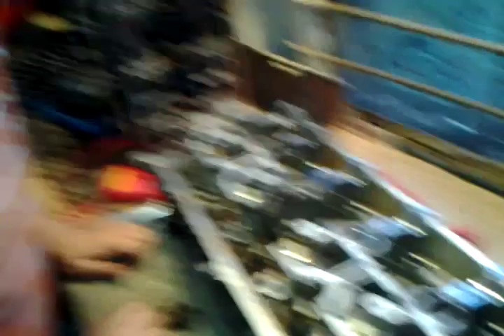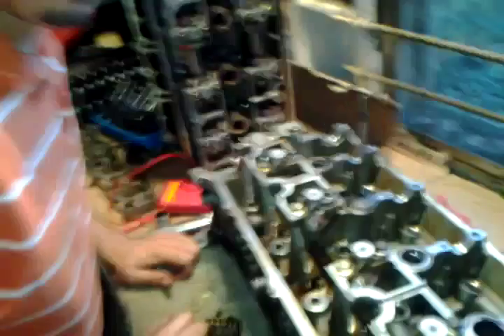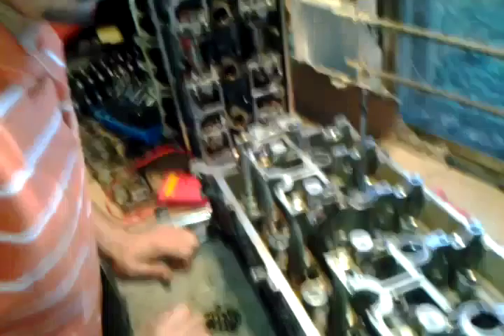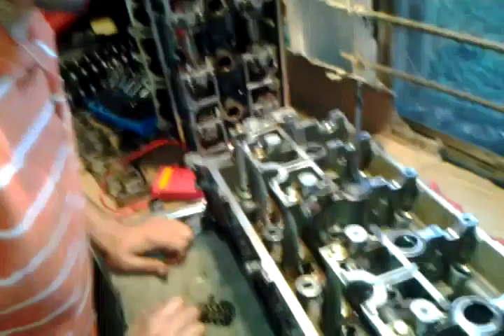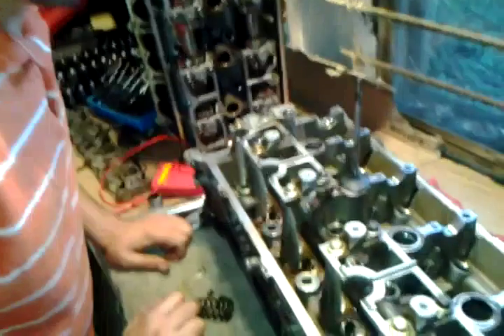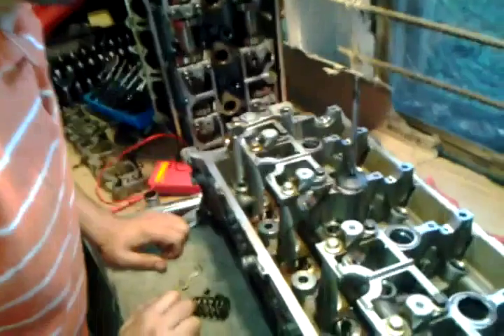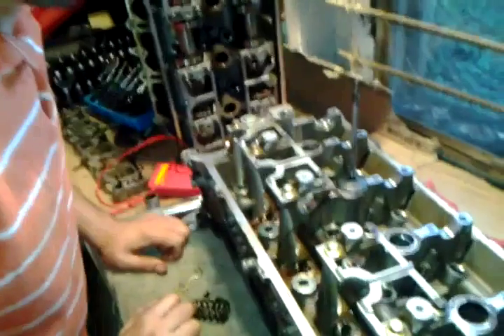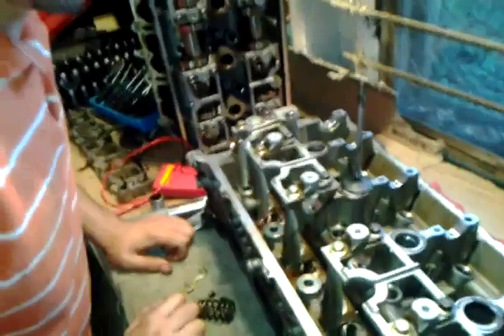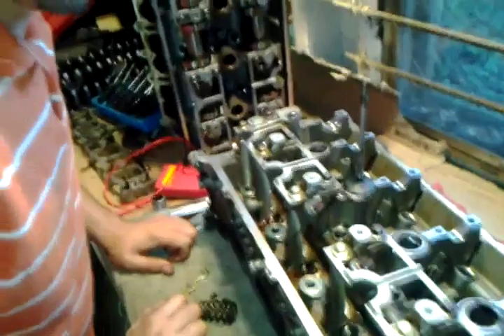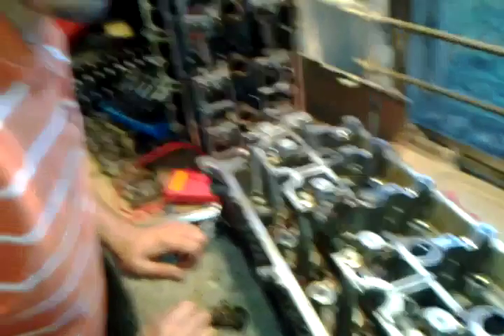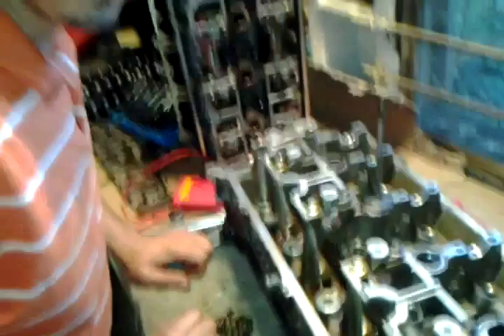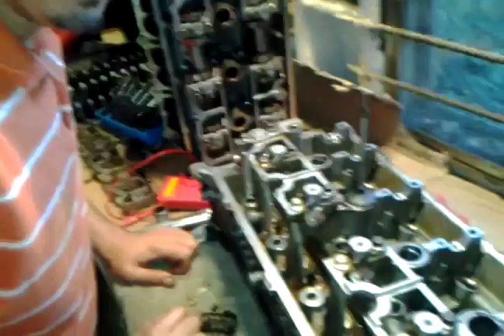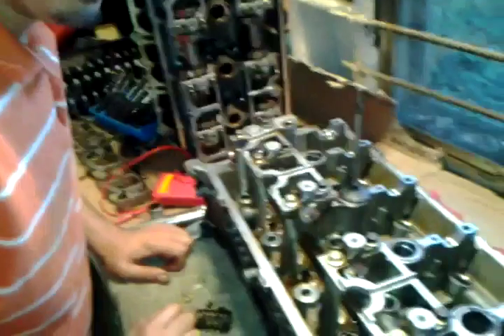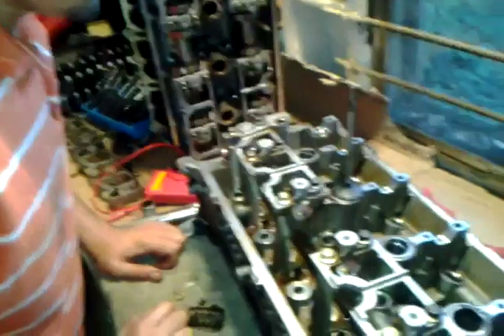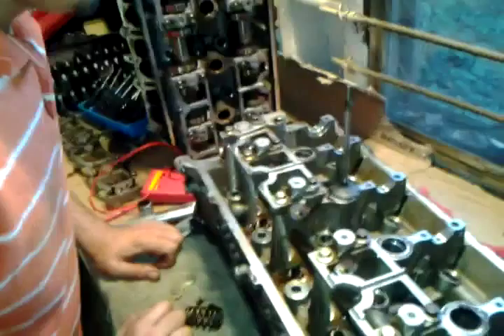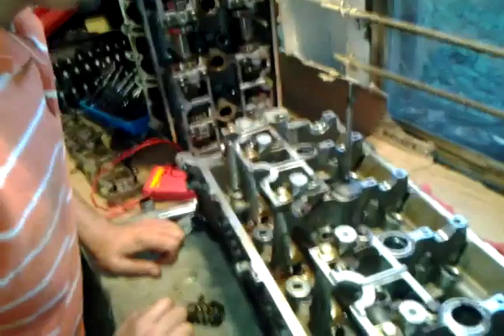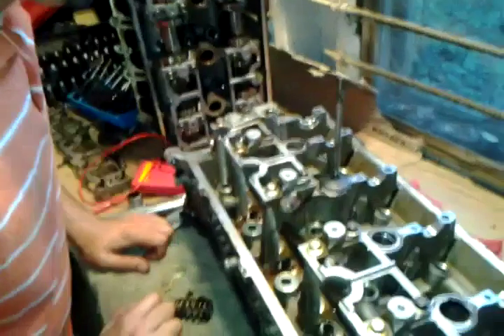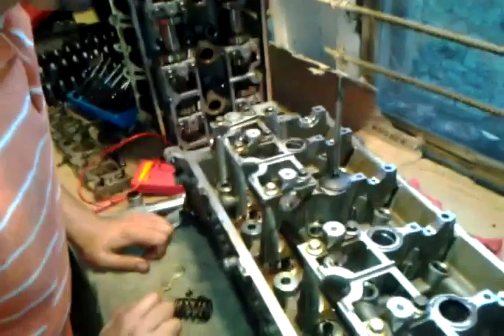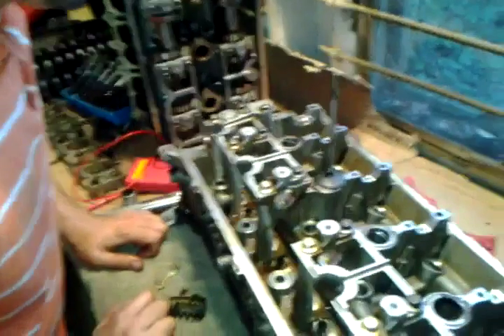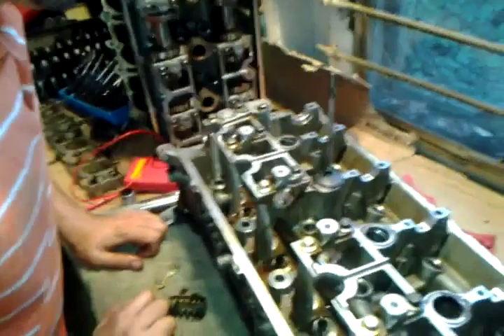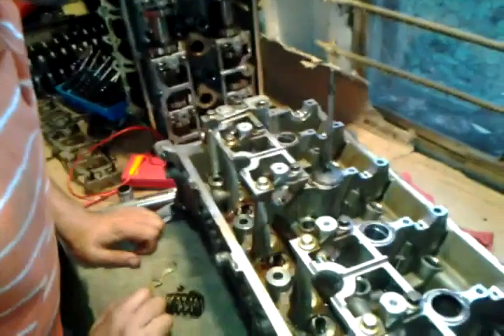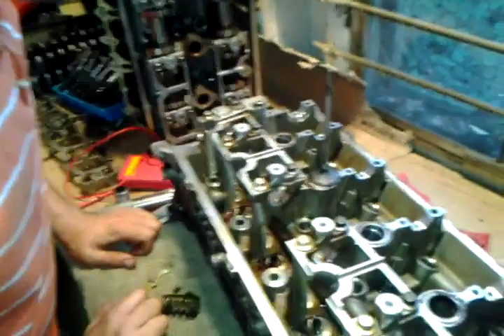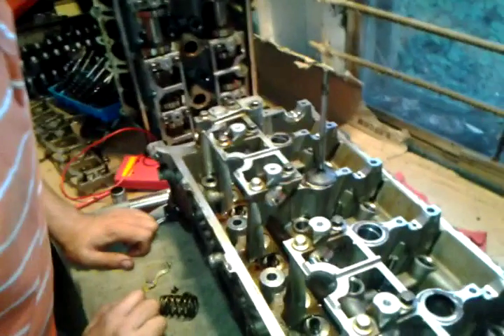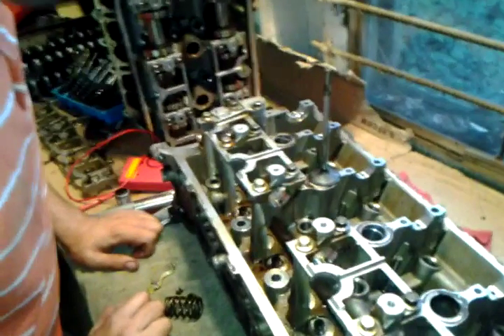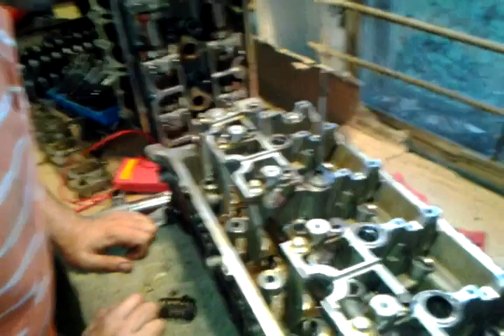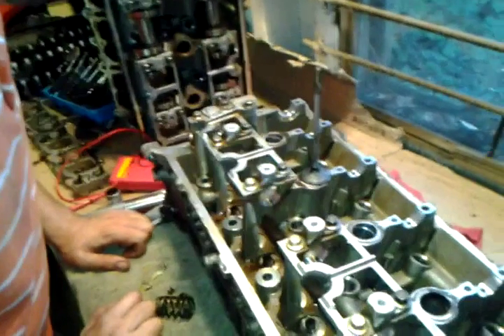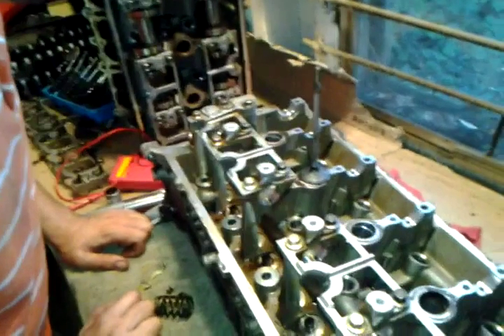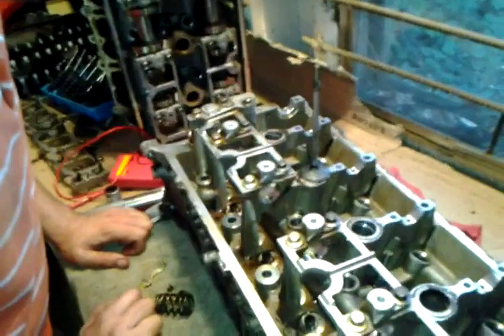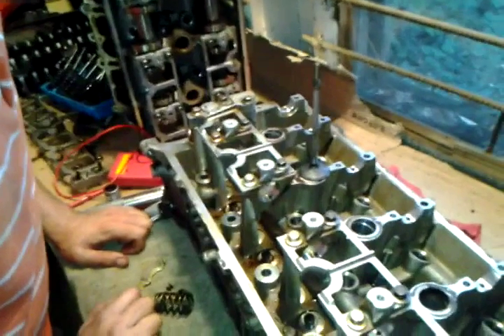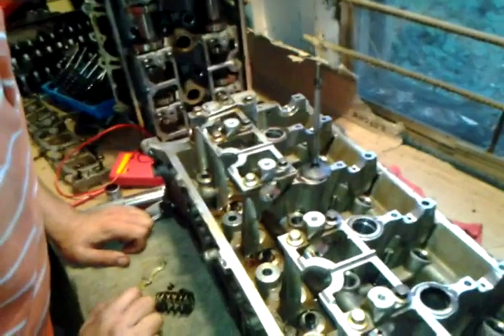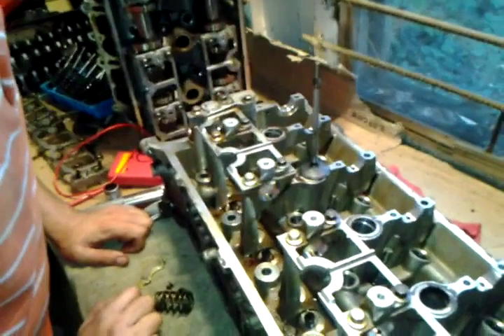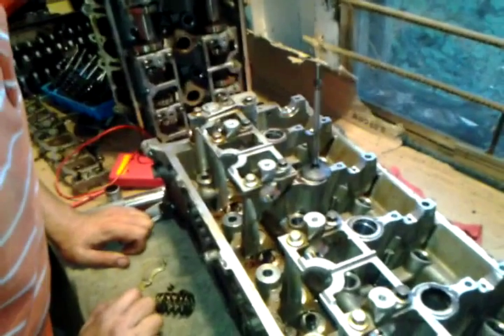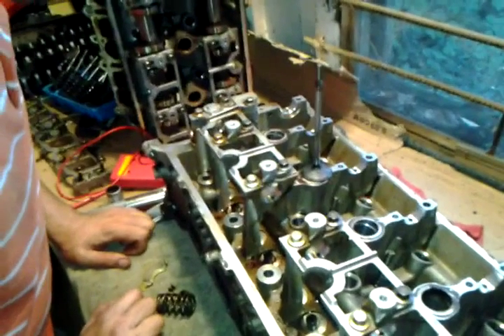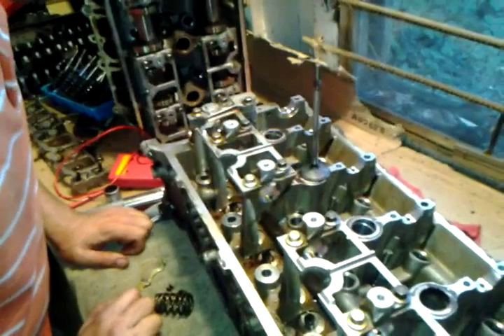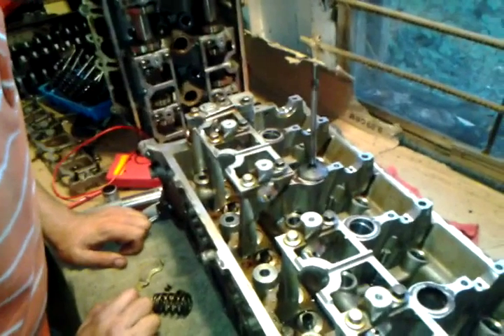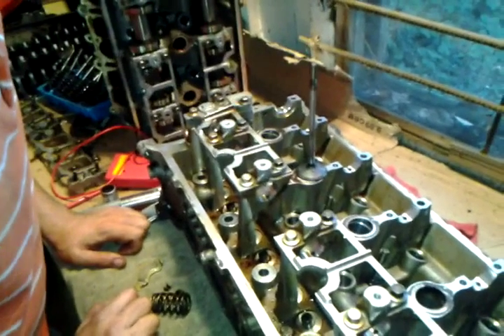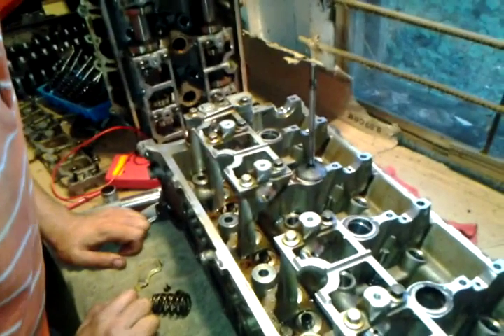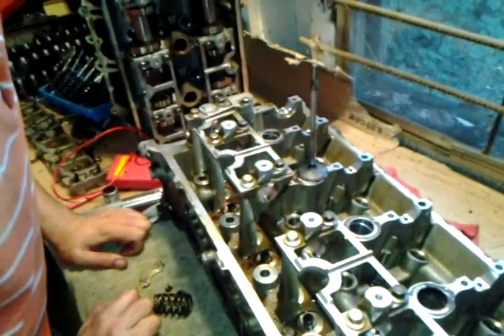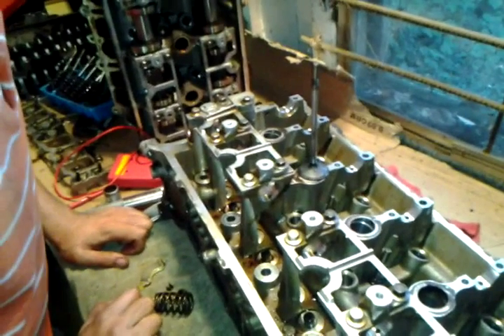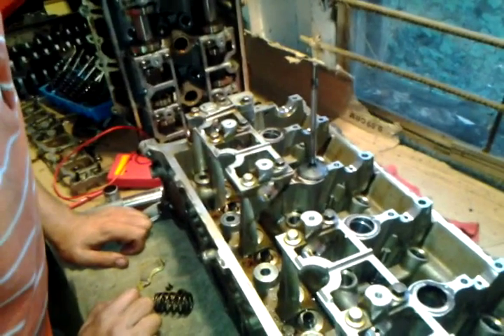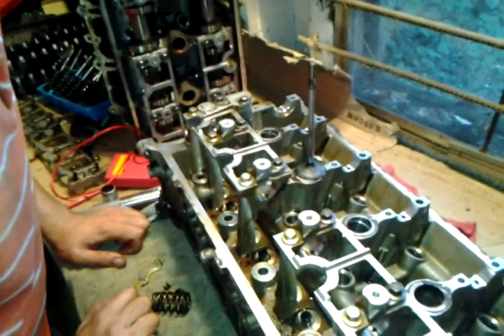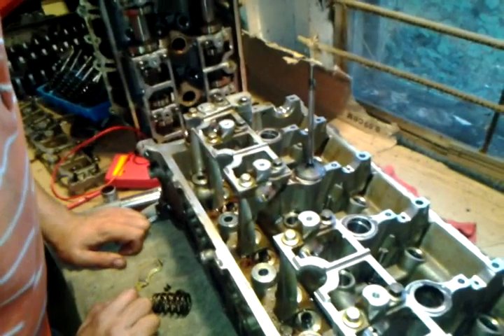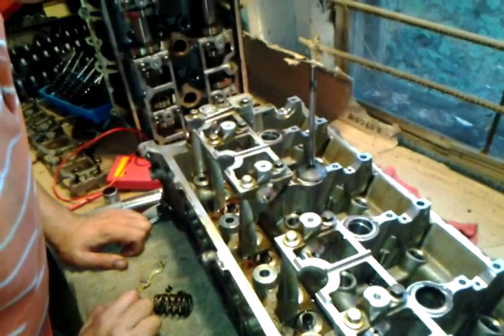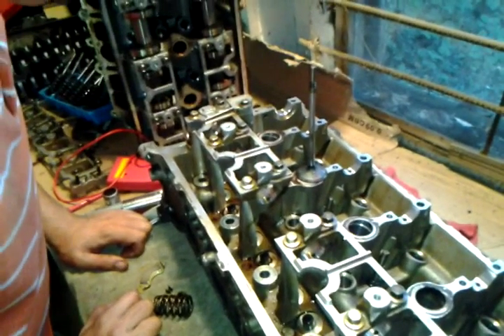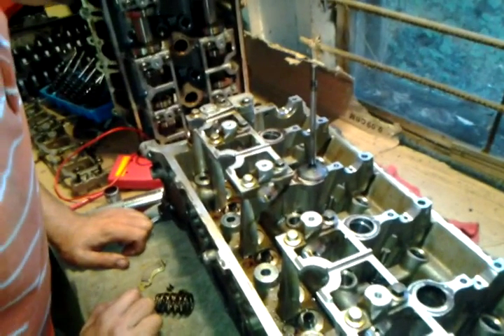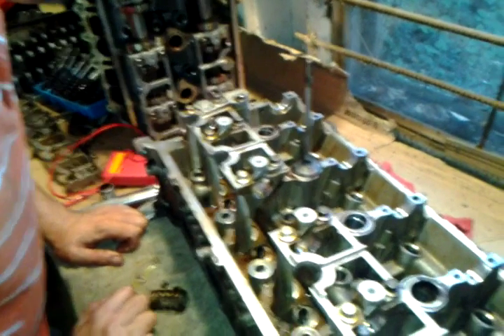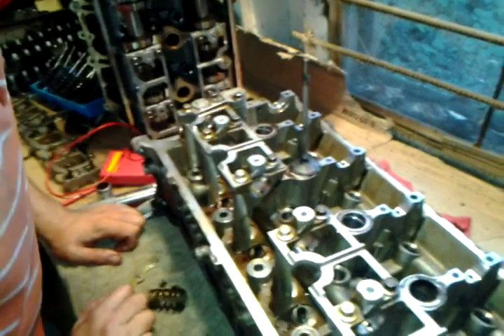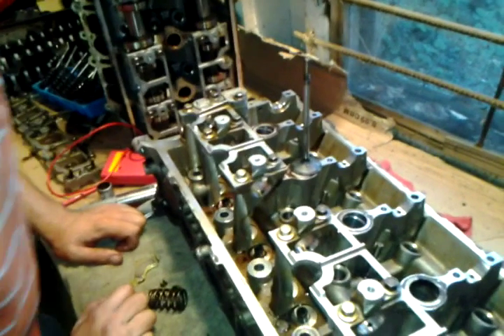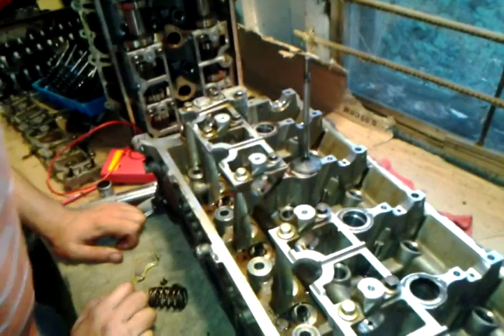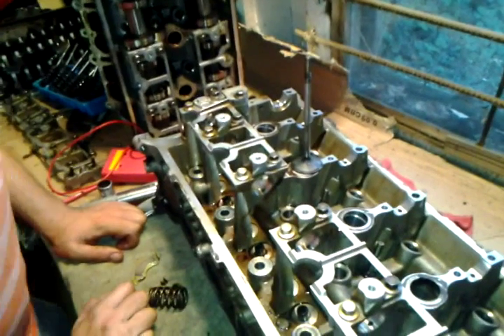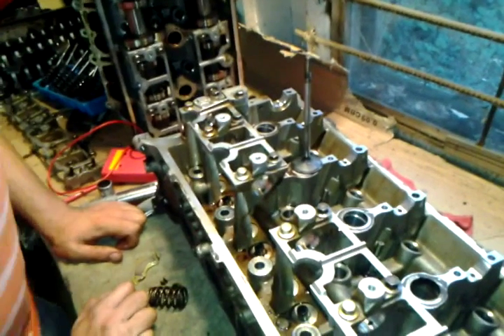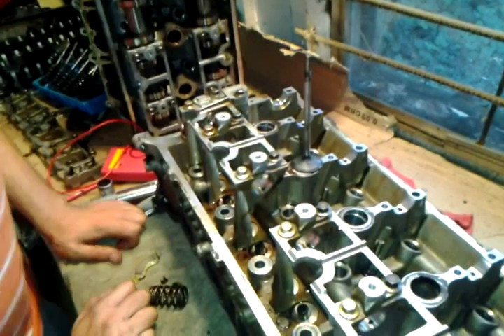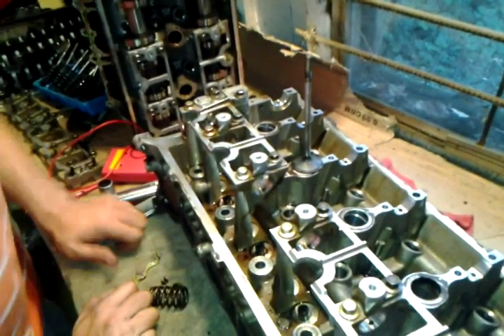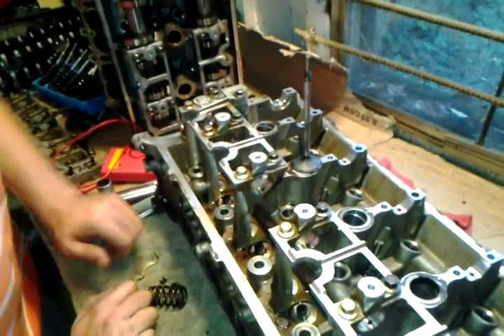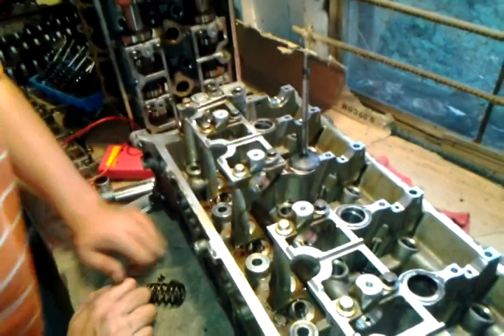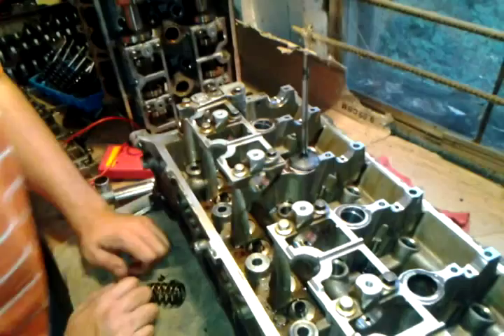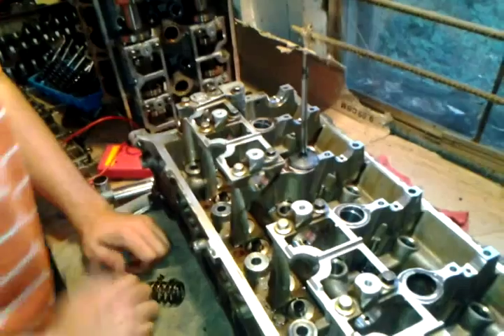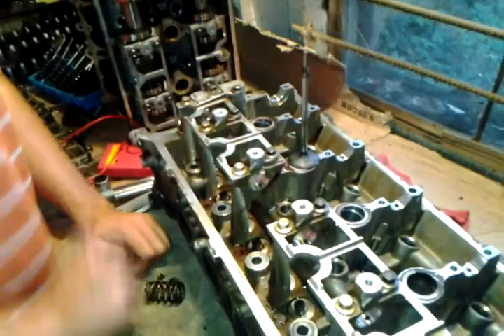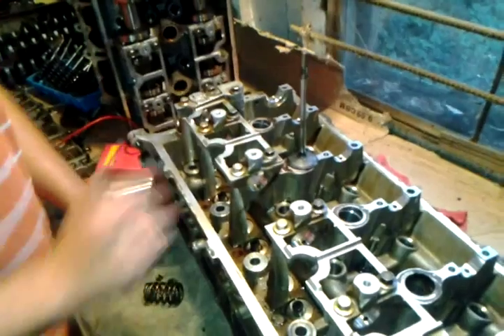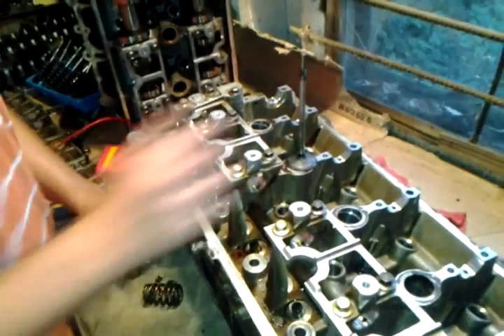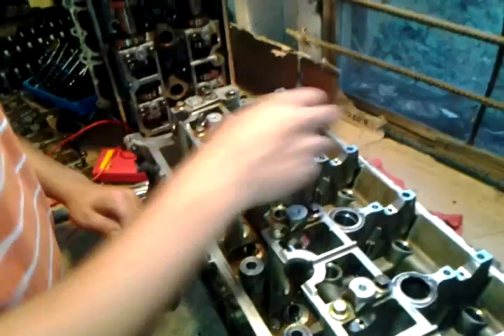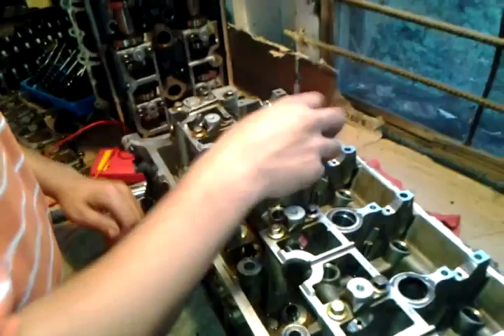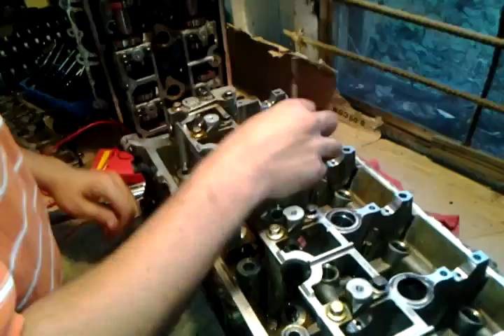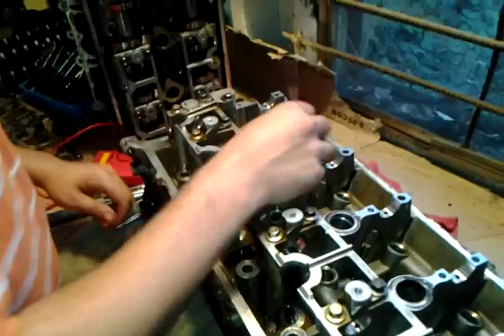And that's how you remove a valve off of a 4.6 without spending tons of money on the special tool.